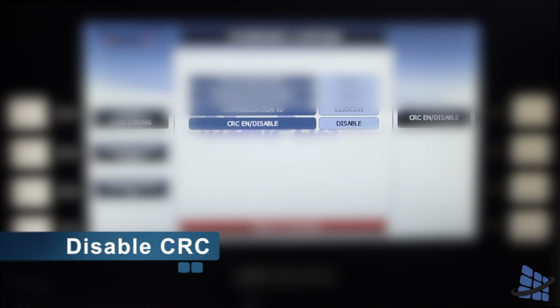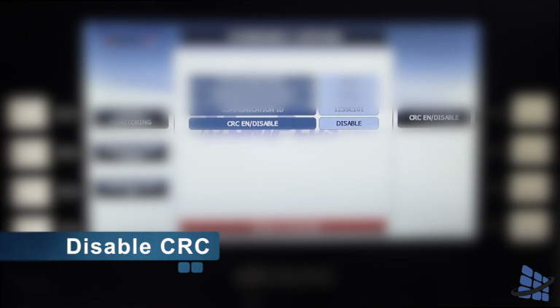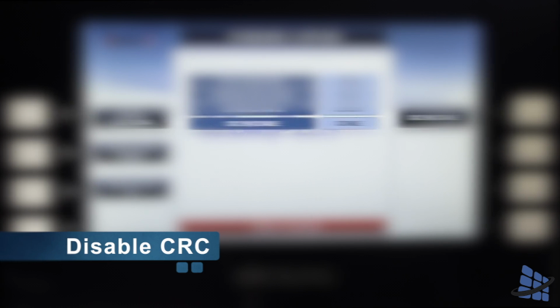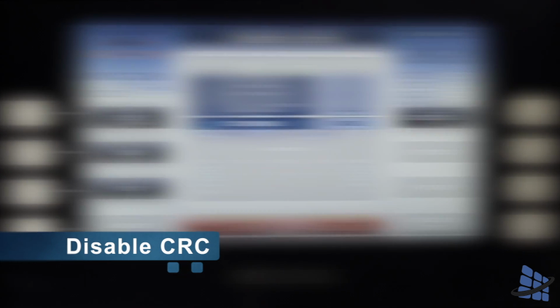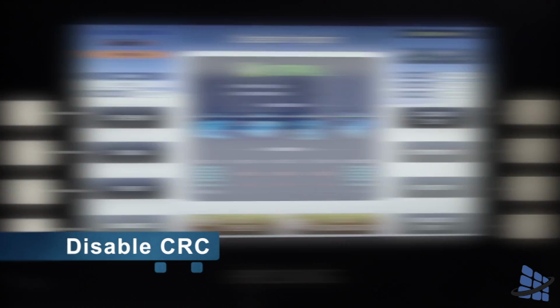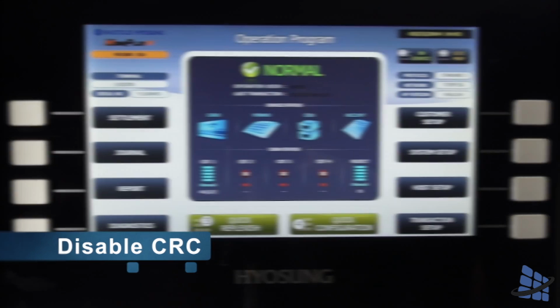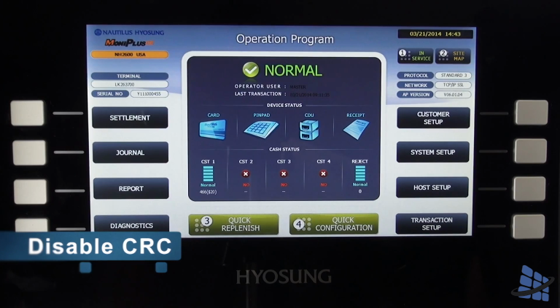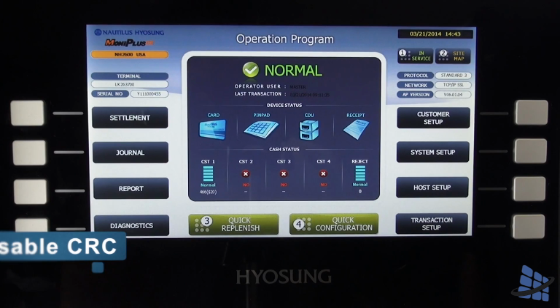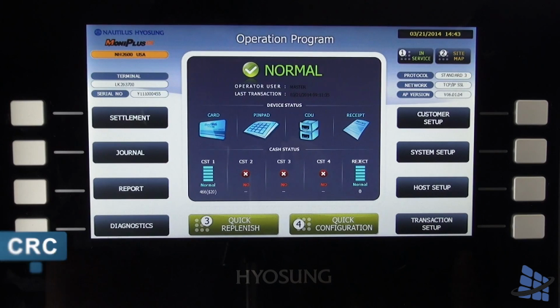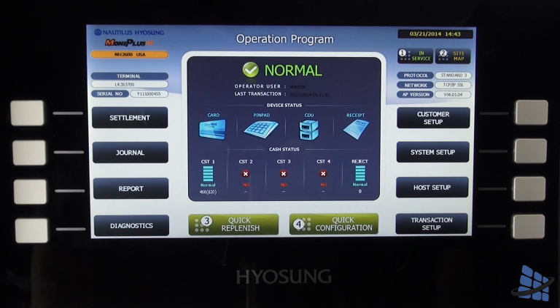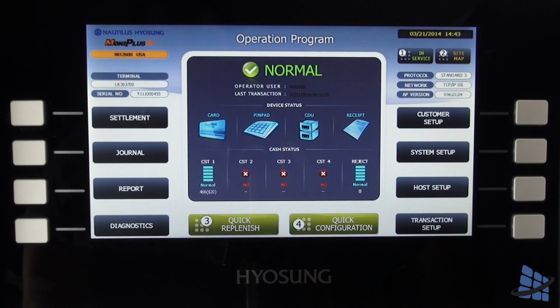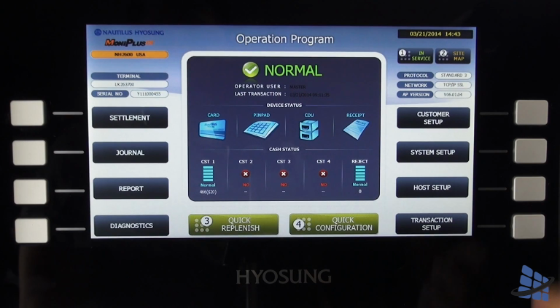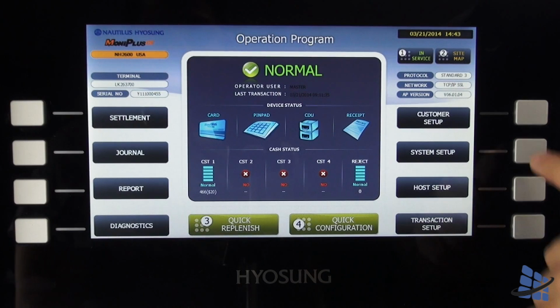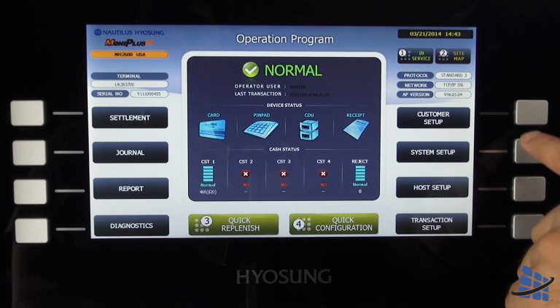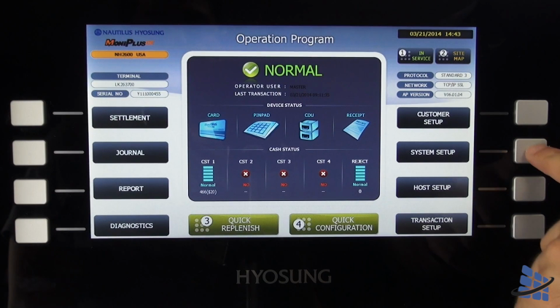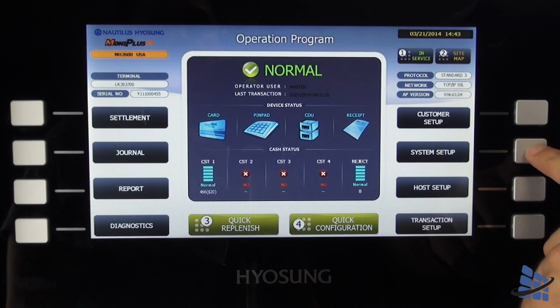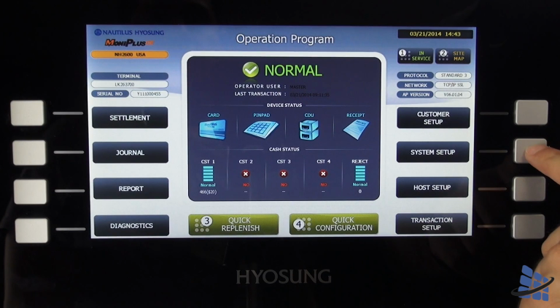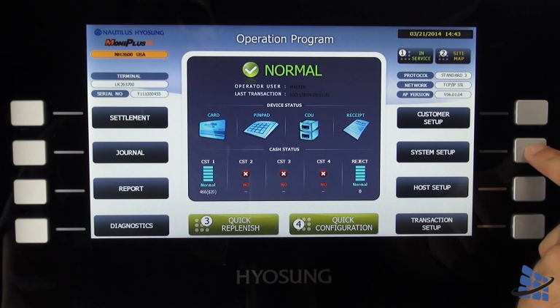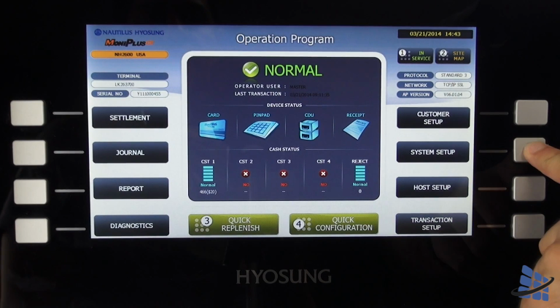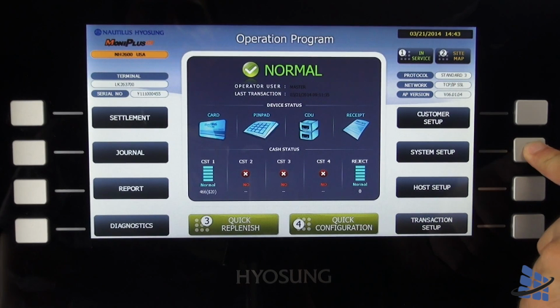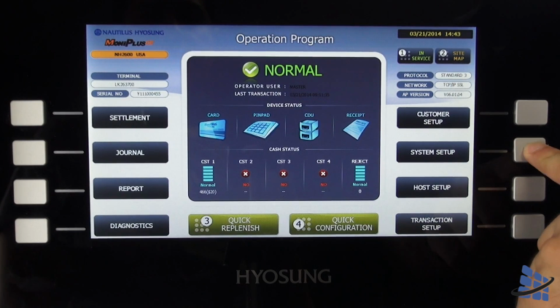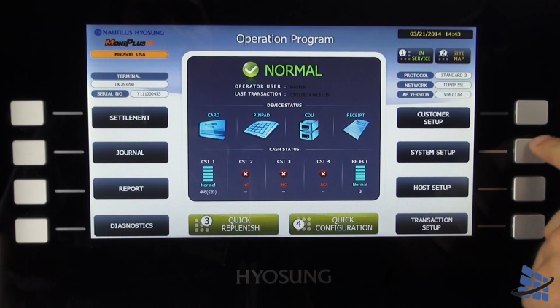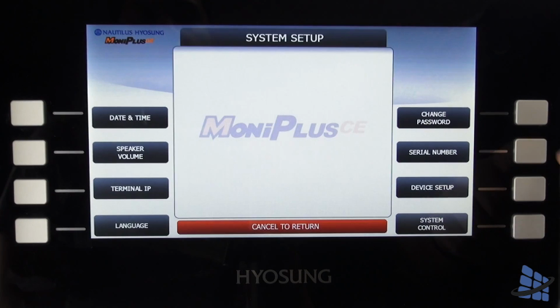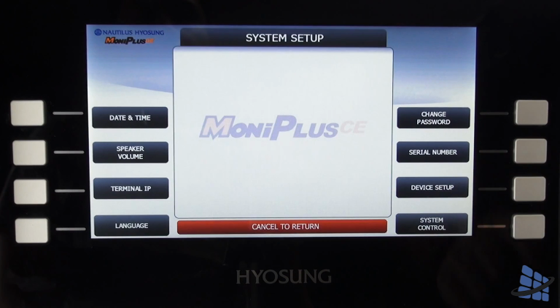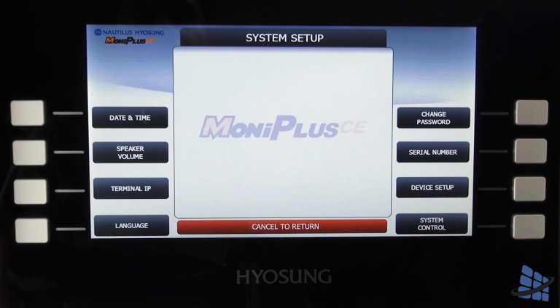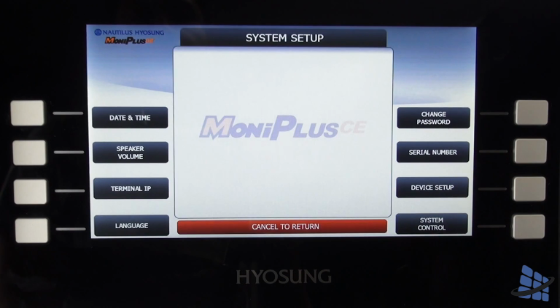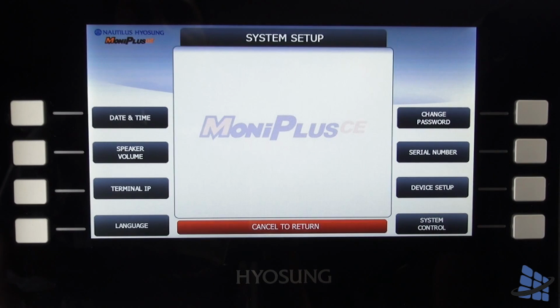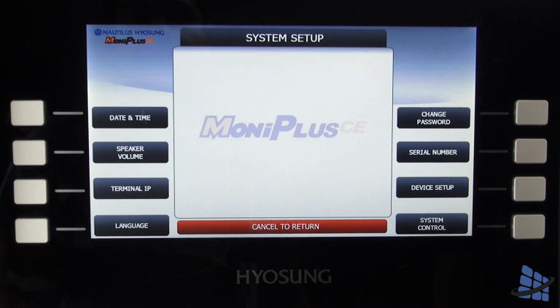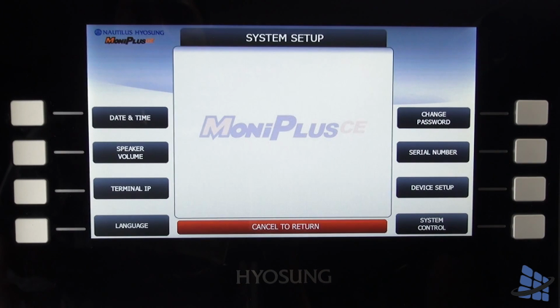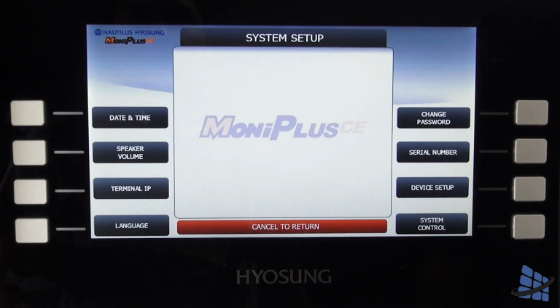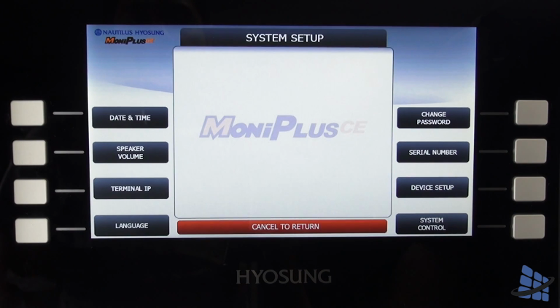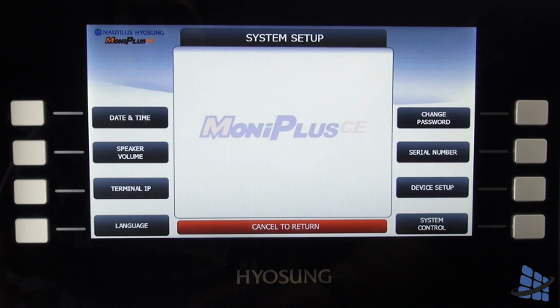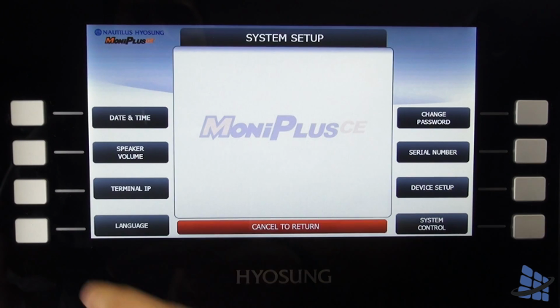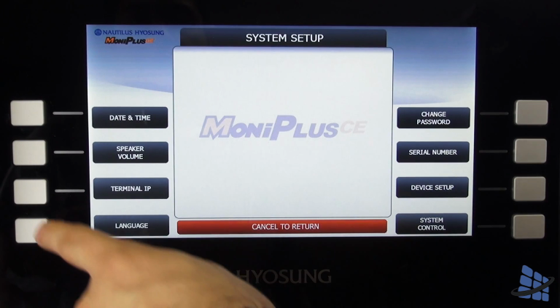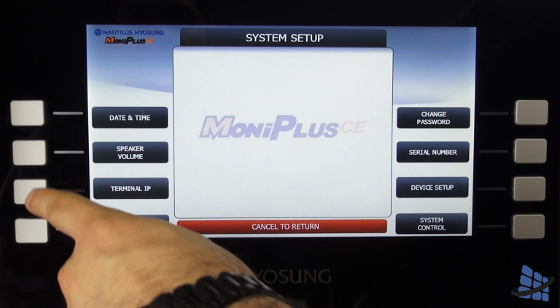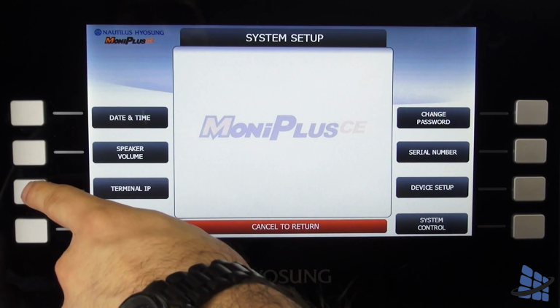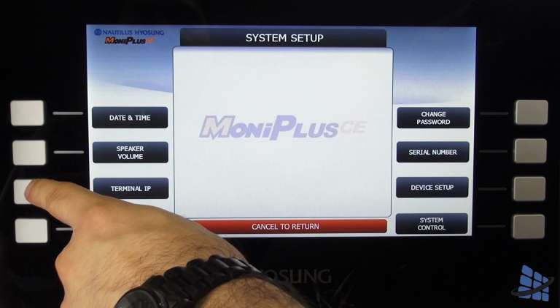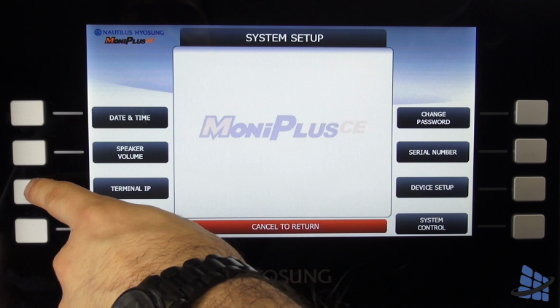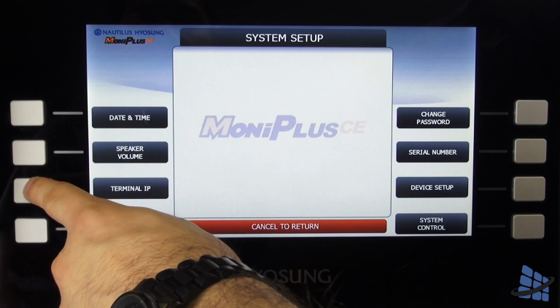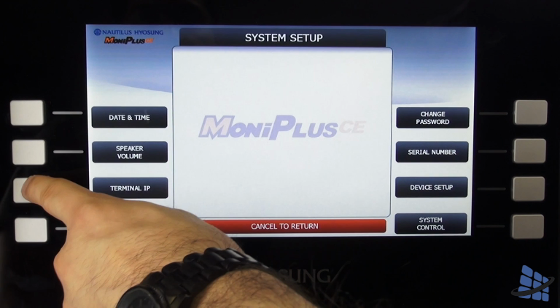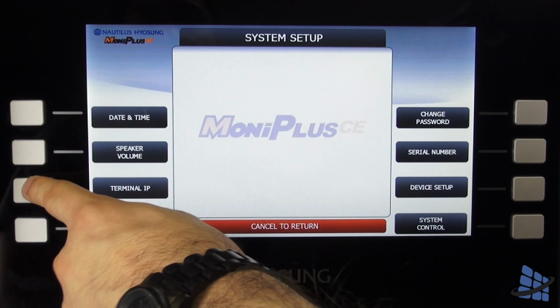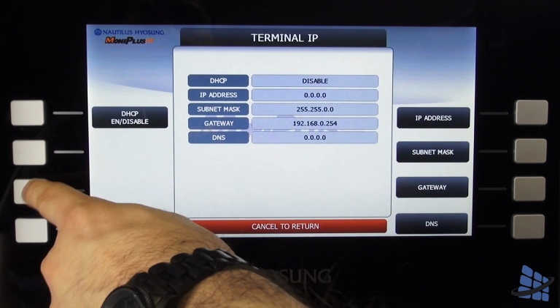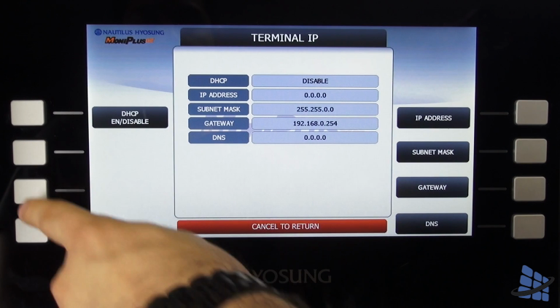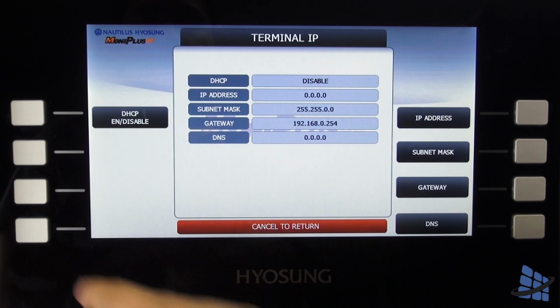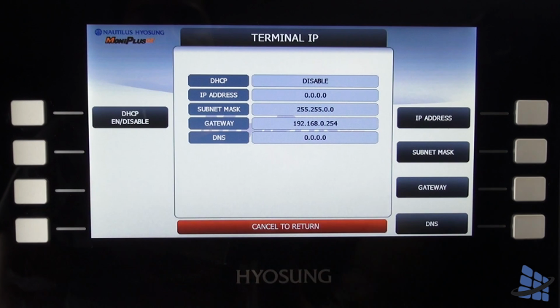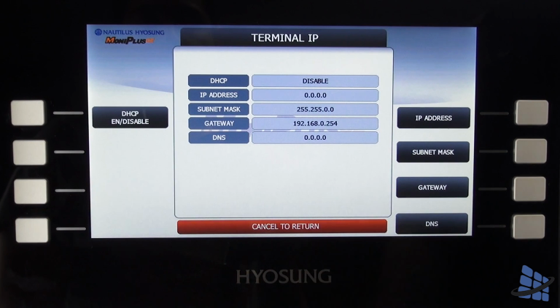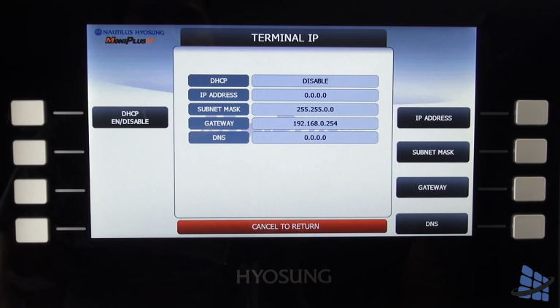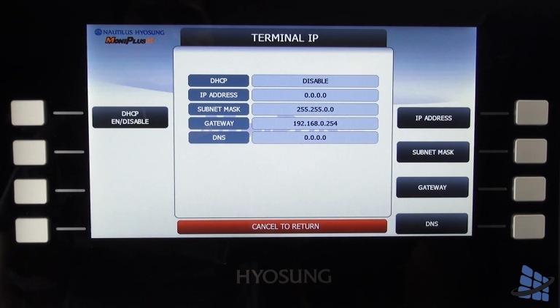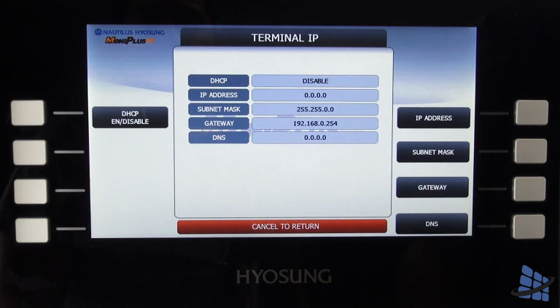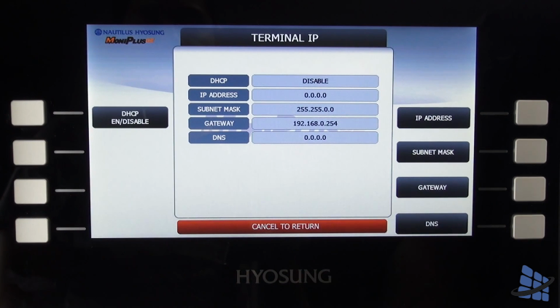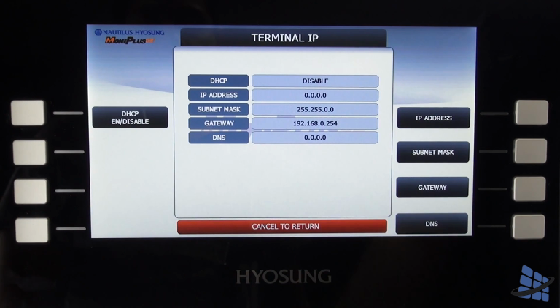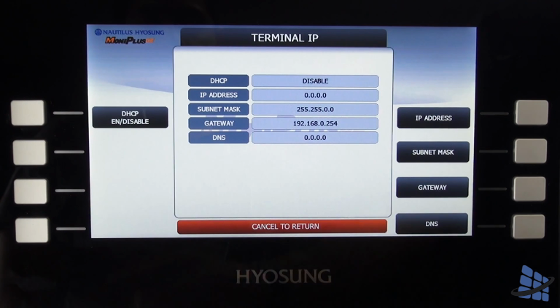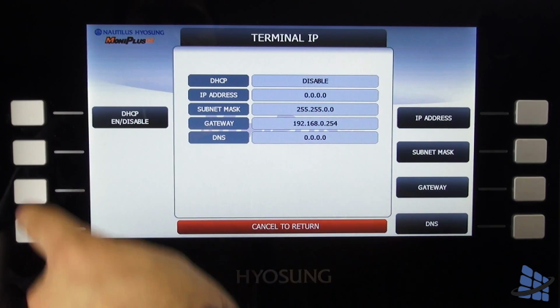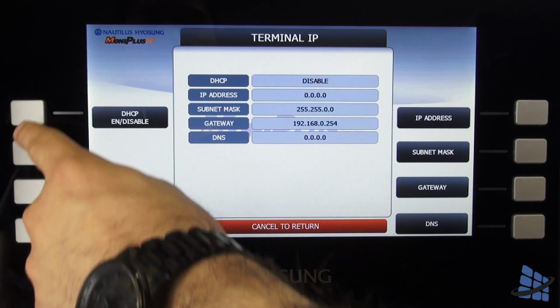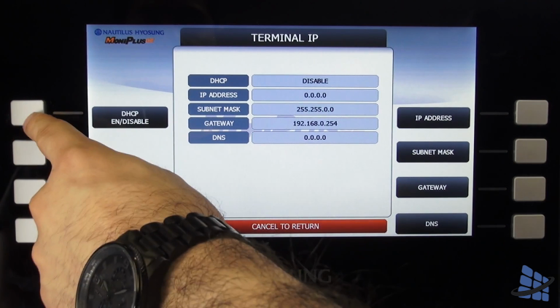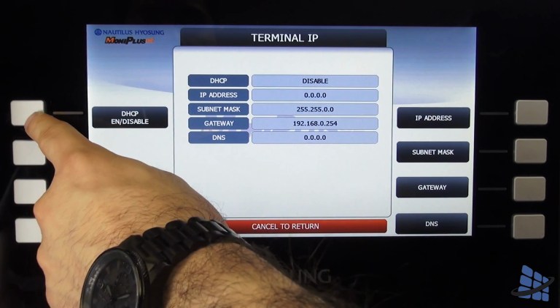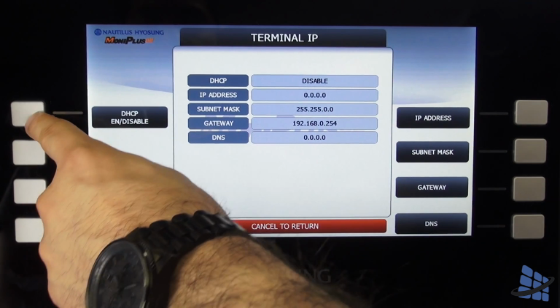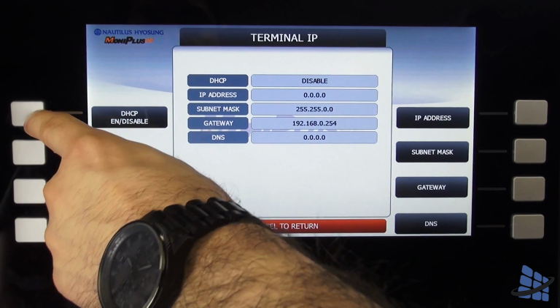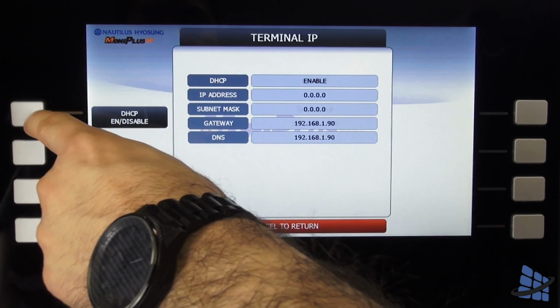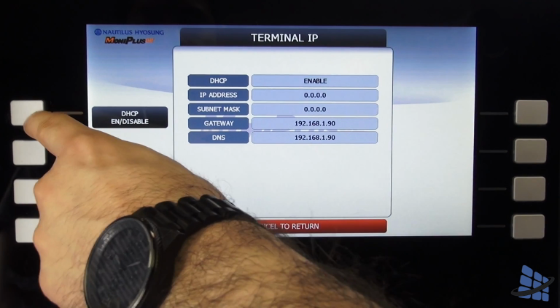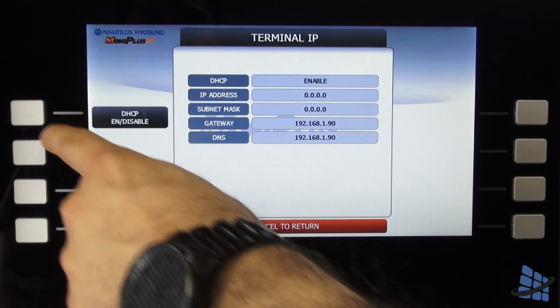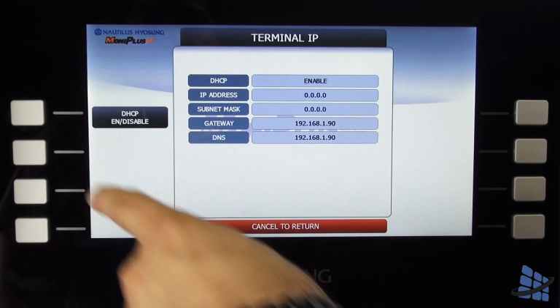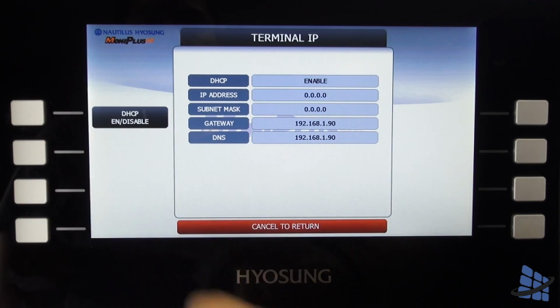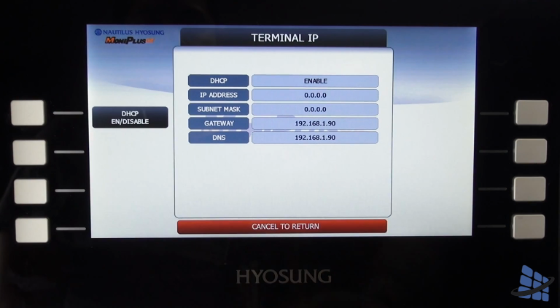From the main menu, select system setup, then terminal IP, and select DHCP.